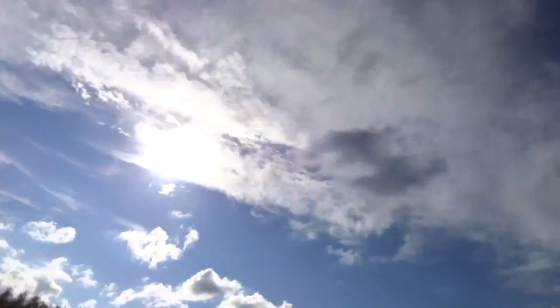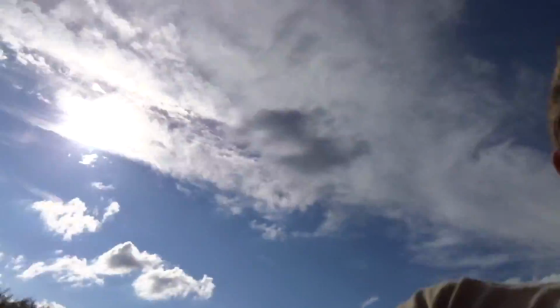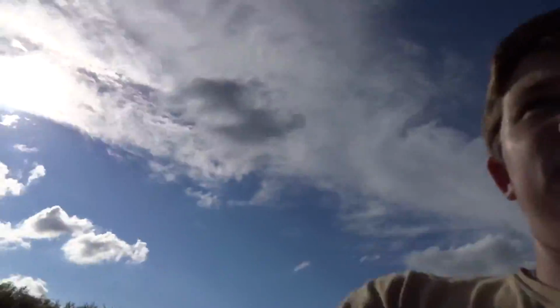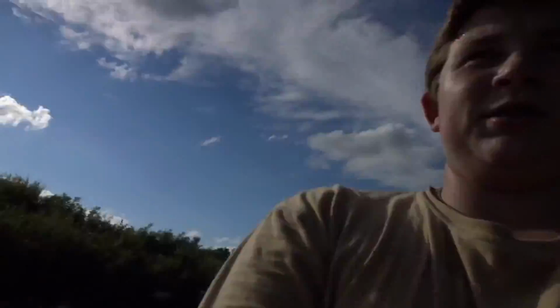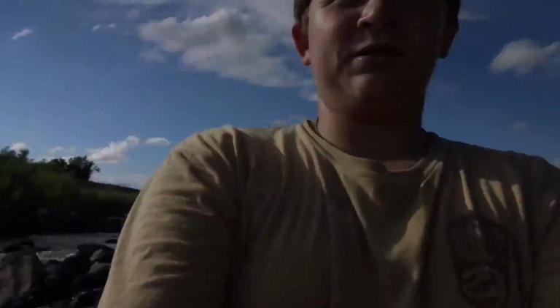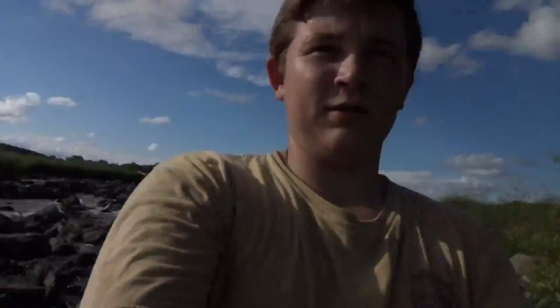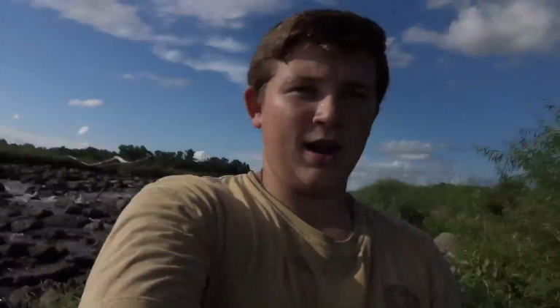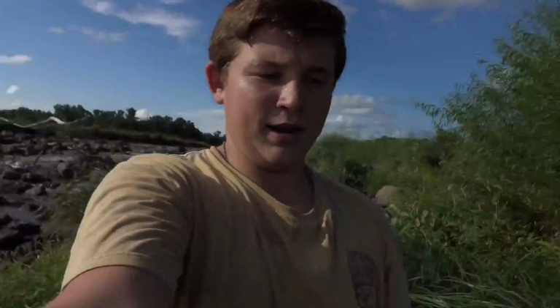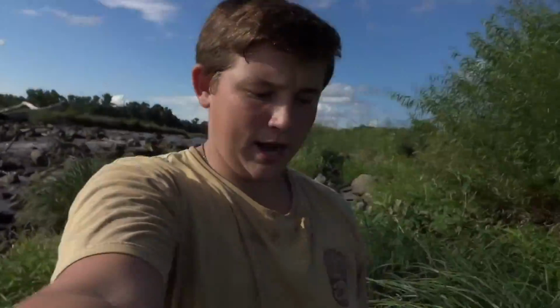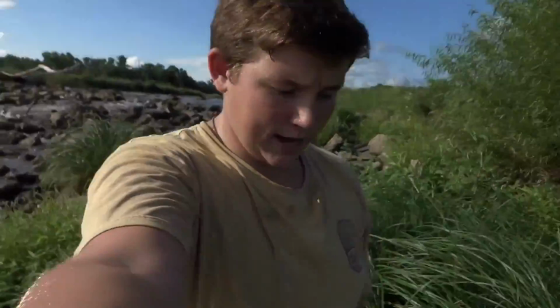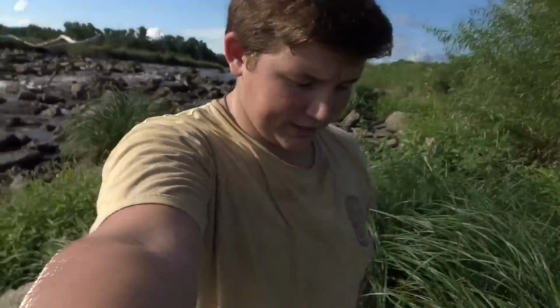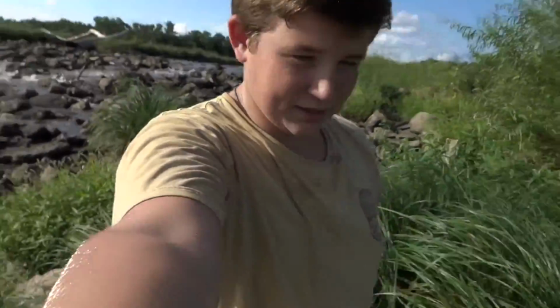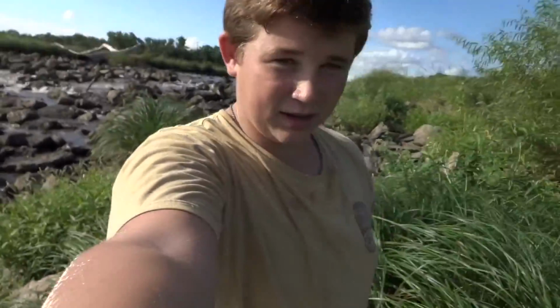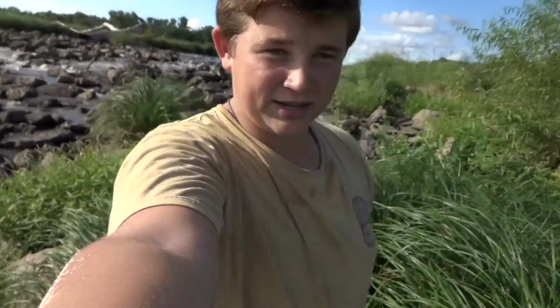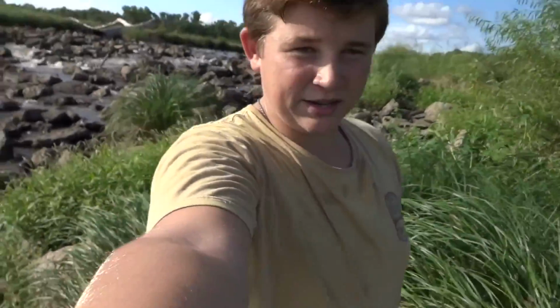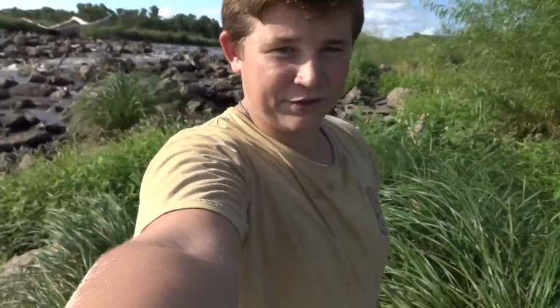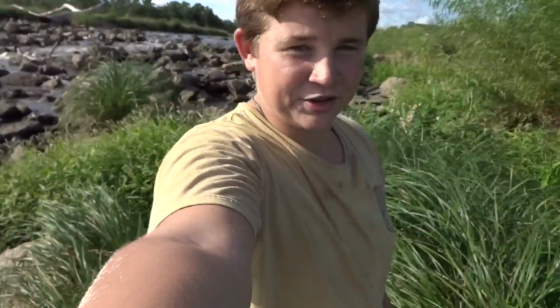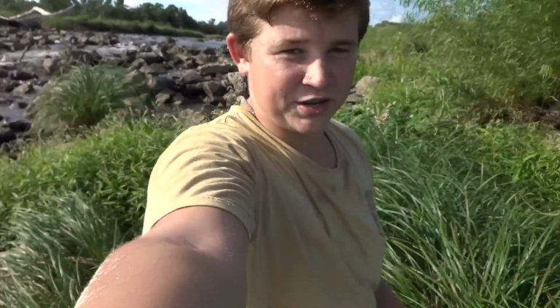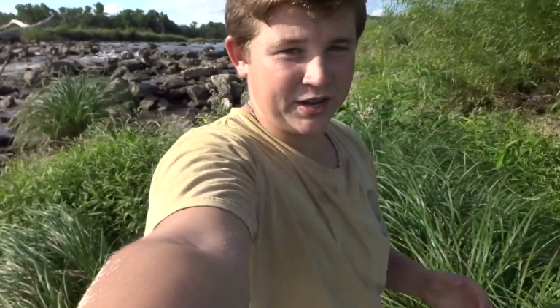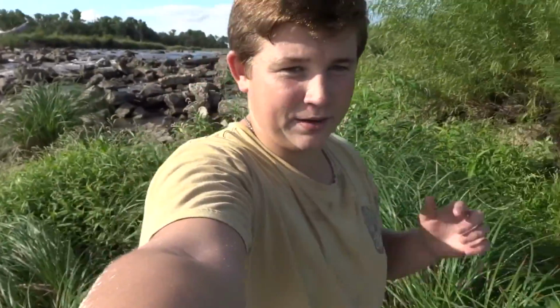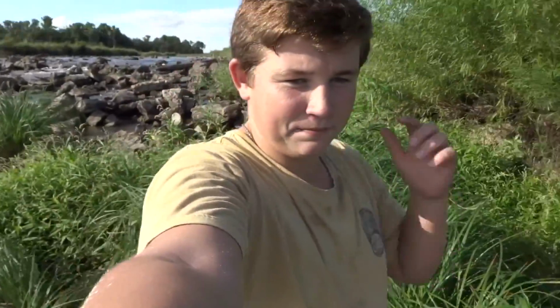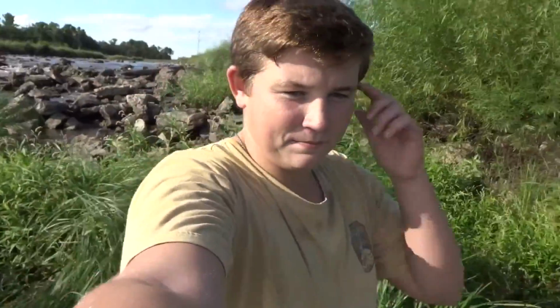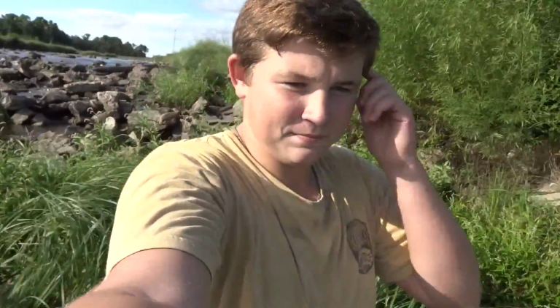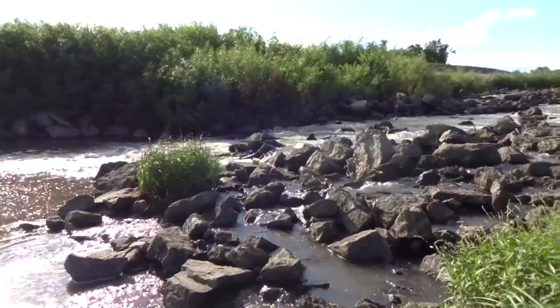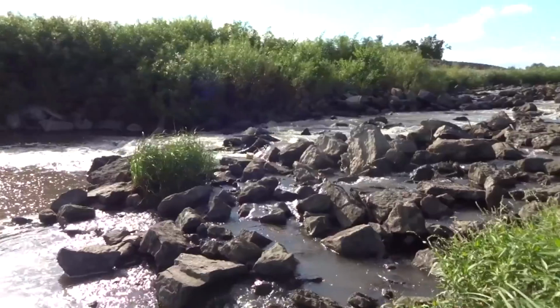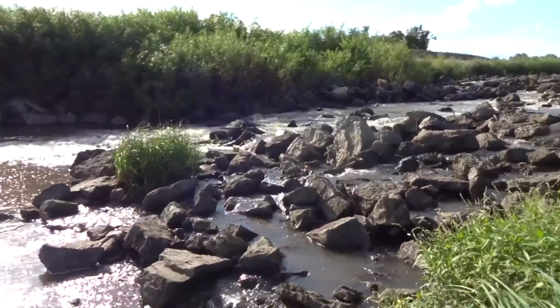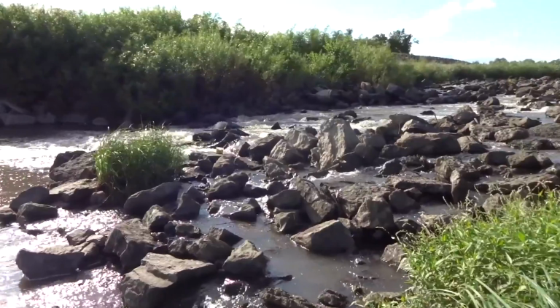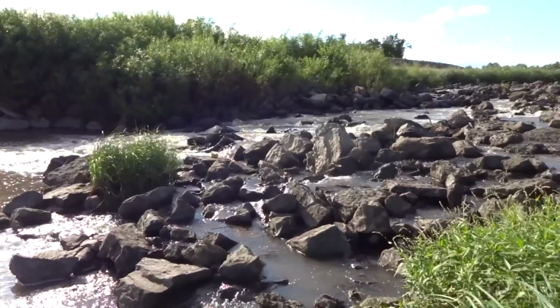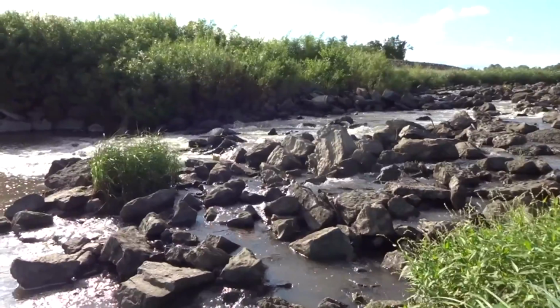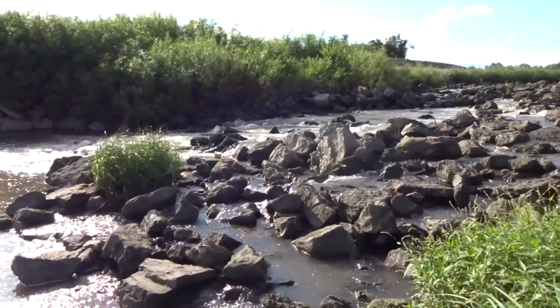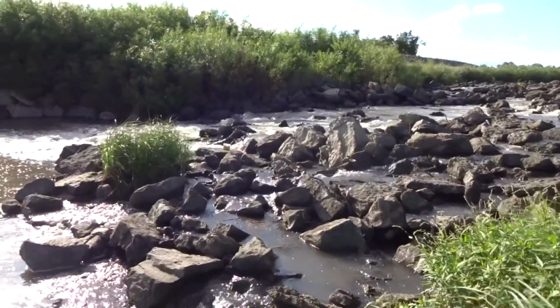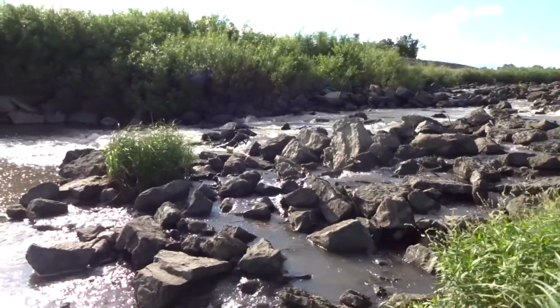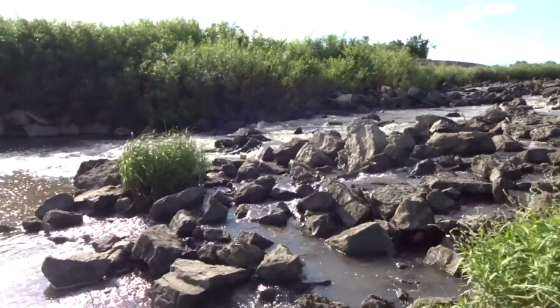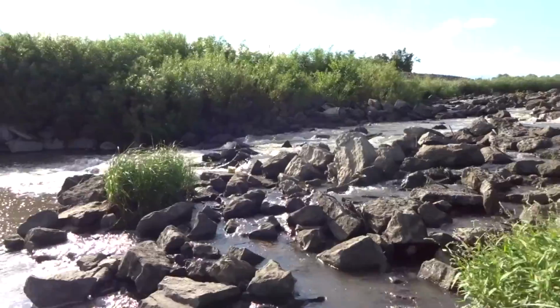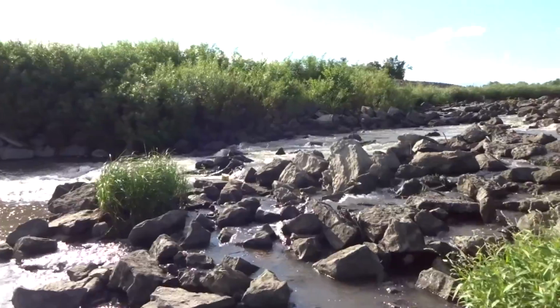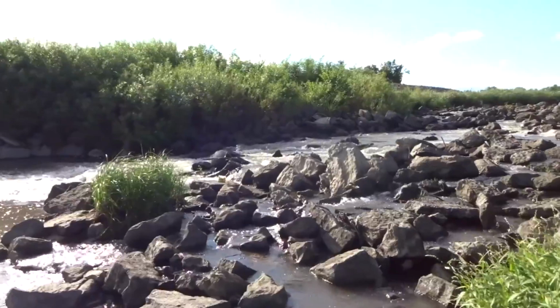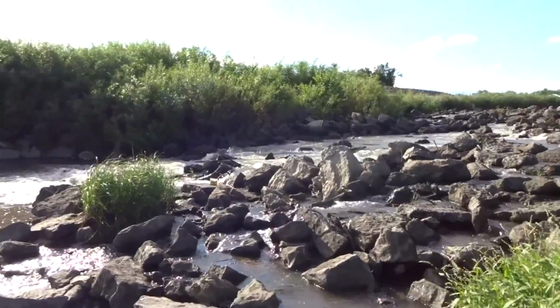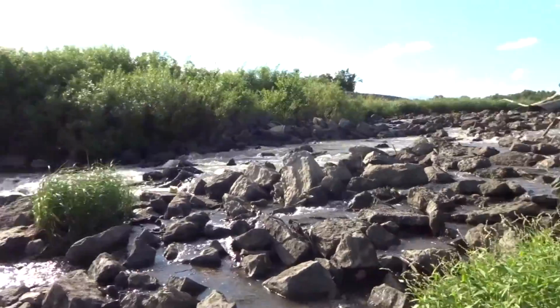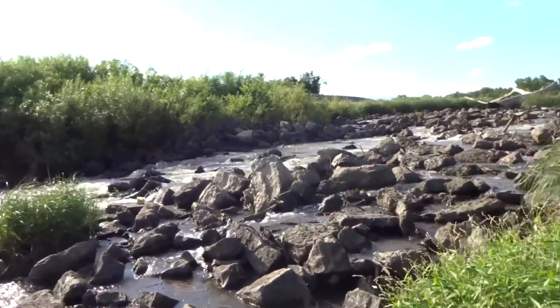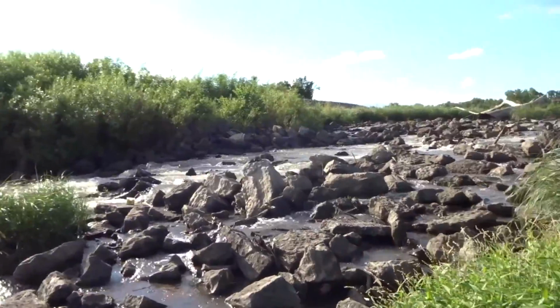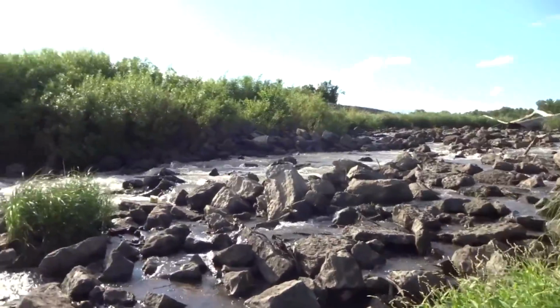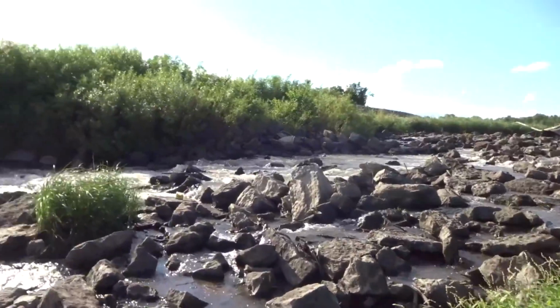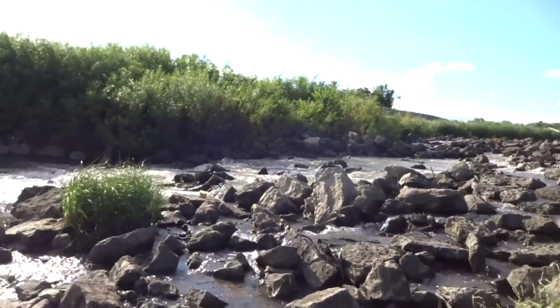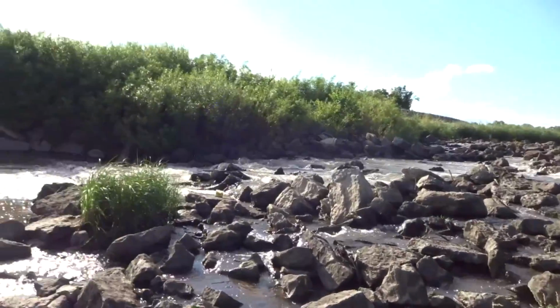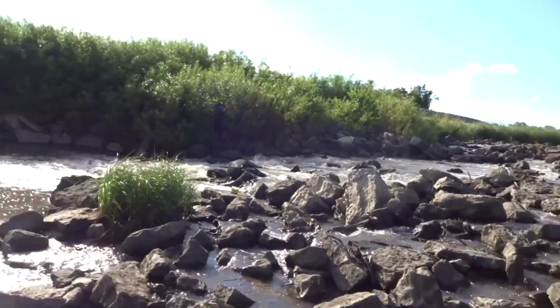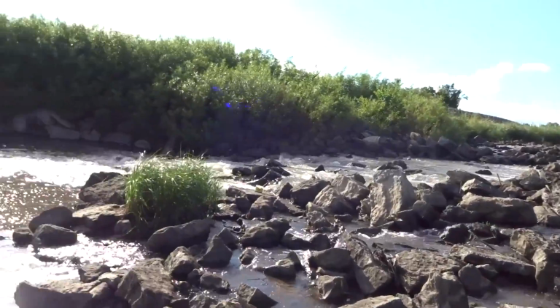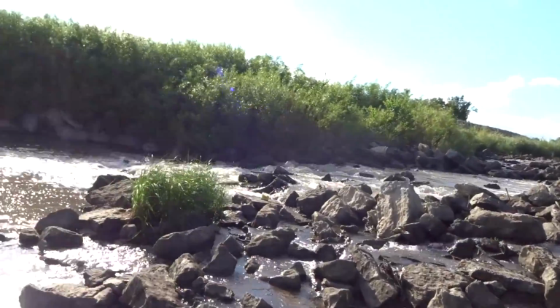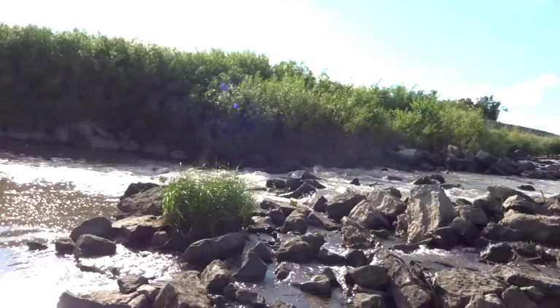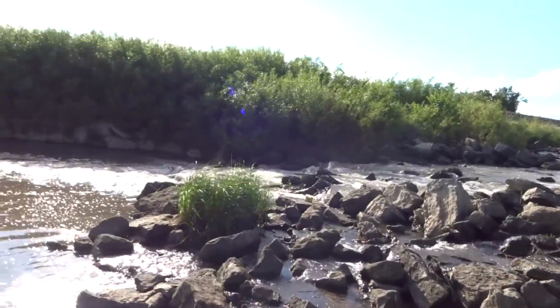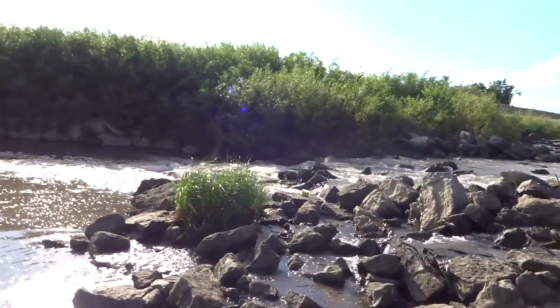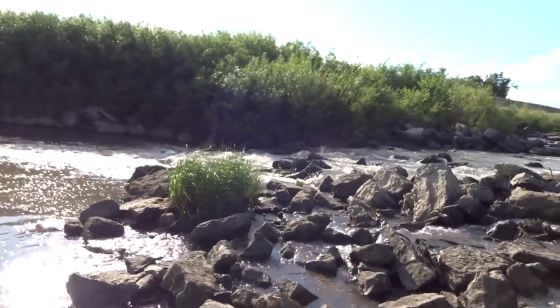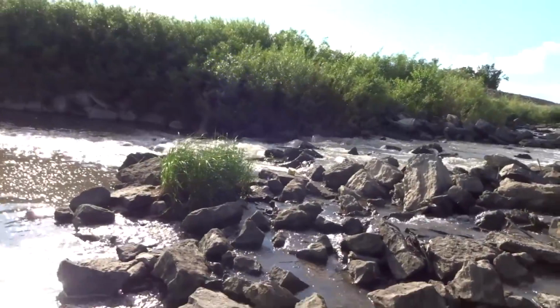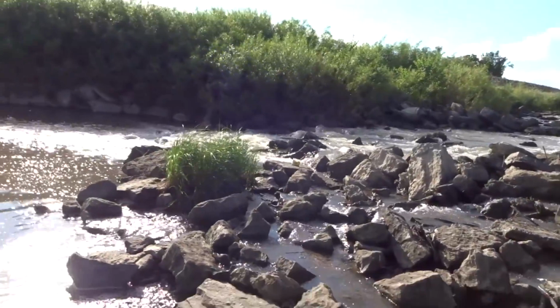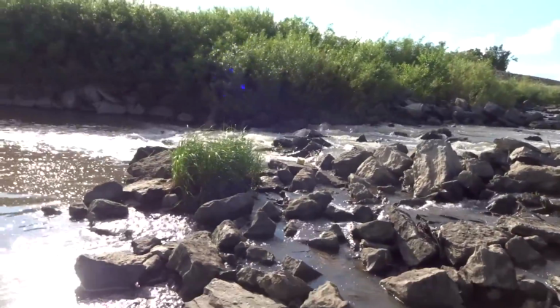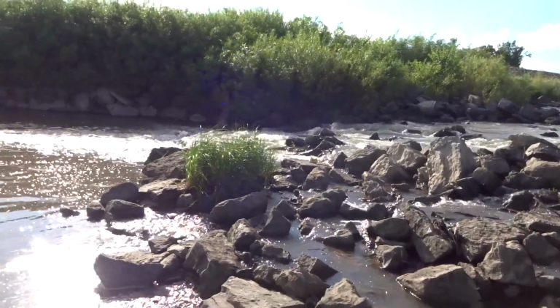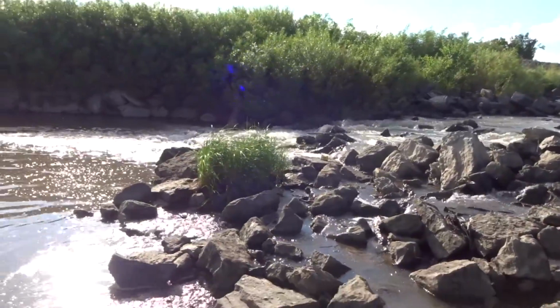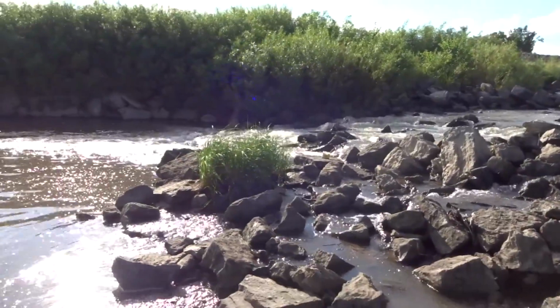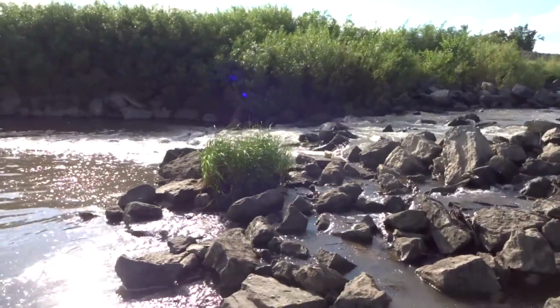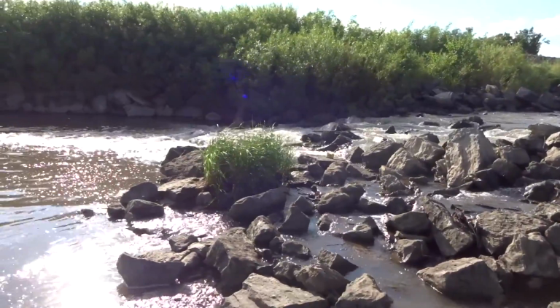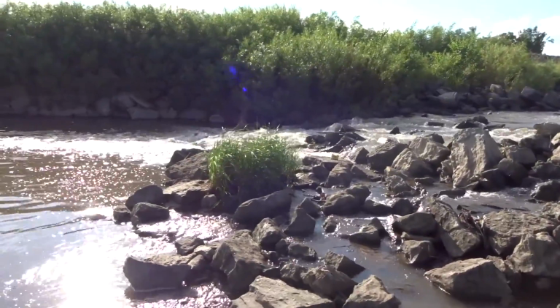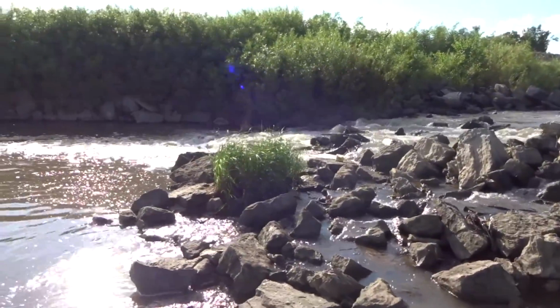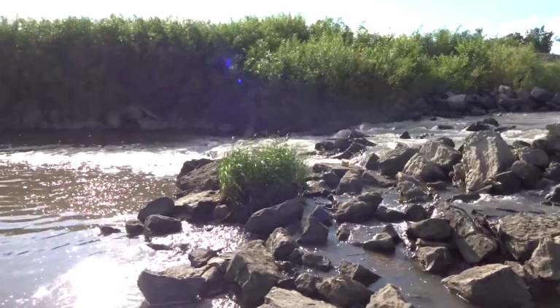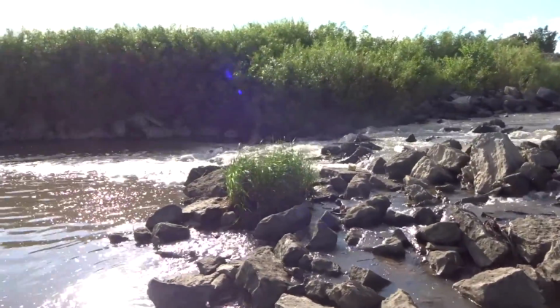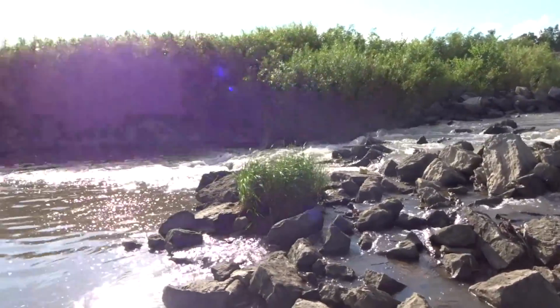What's going on guys? It's RT Fishing here. We're out here at Creek XYZ — I don't like to say the name.